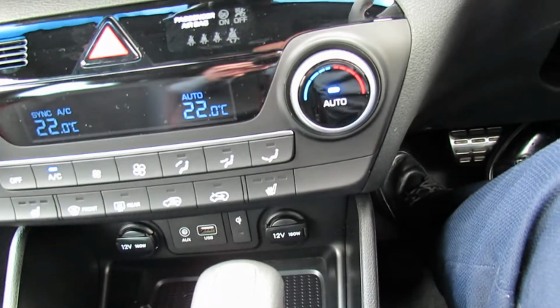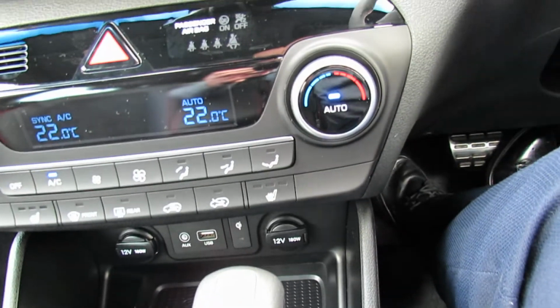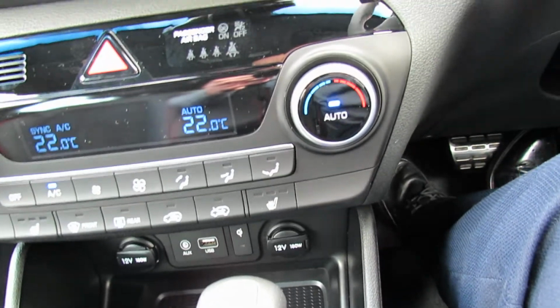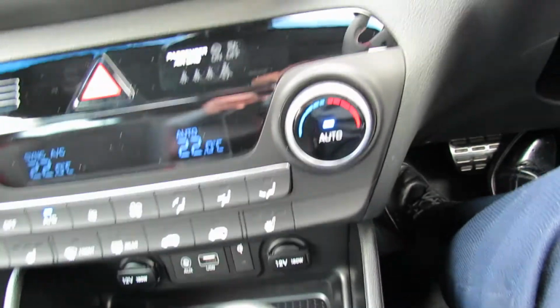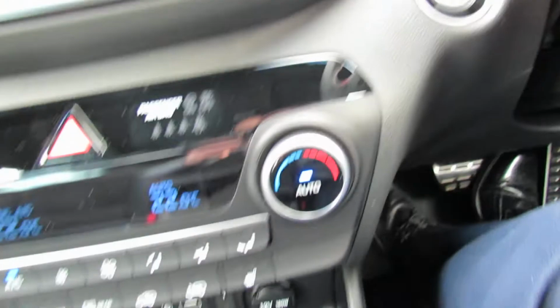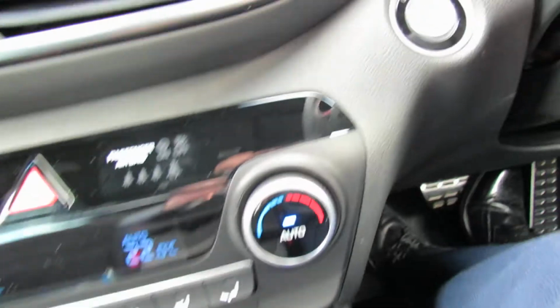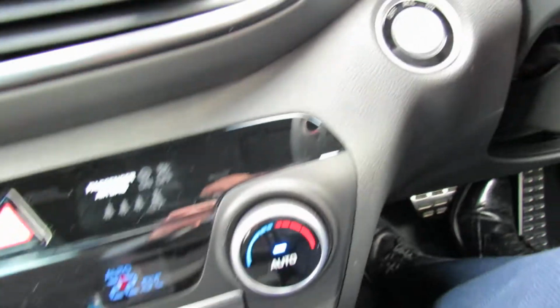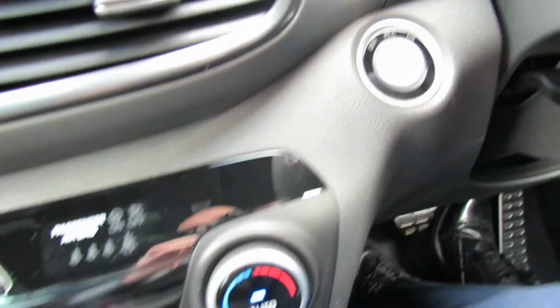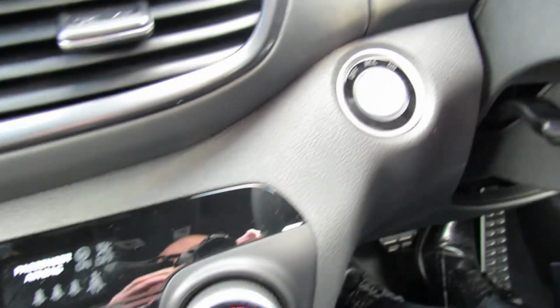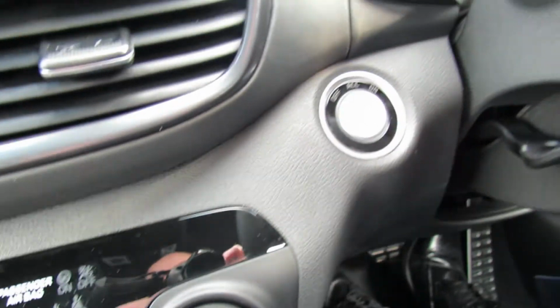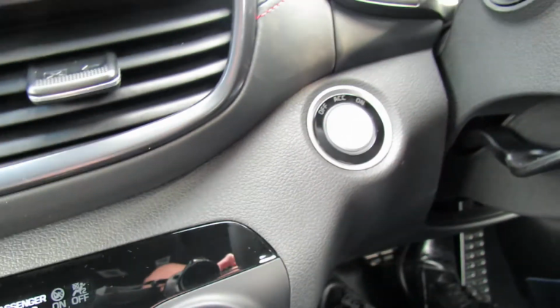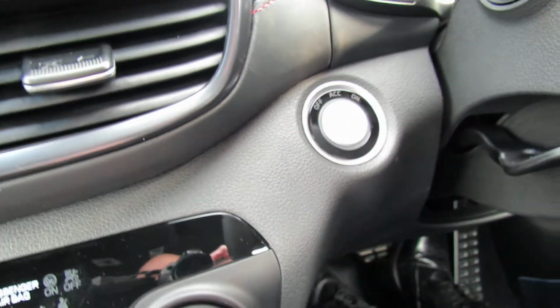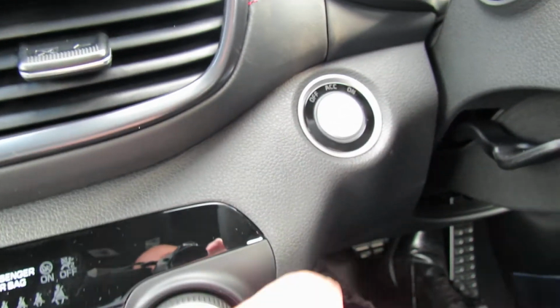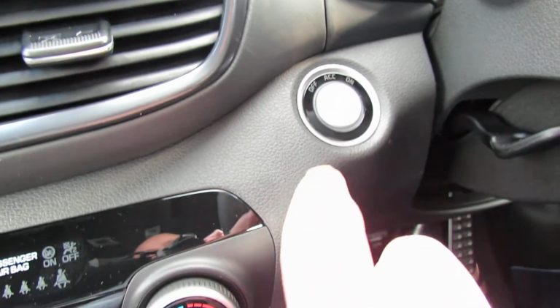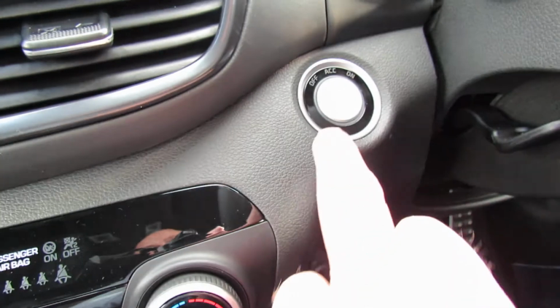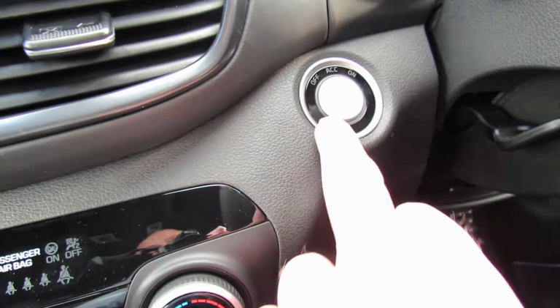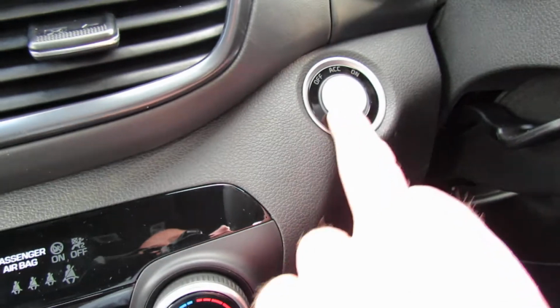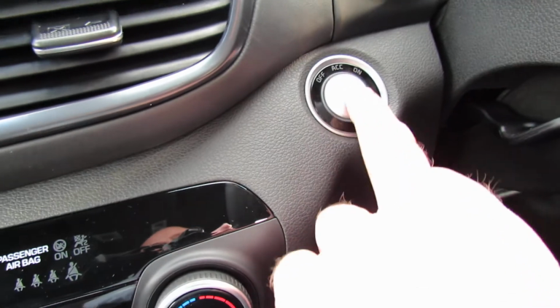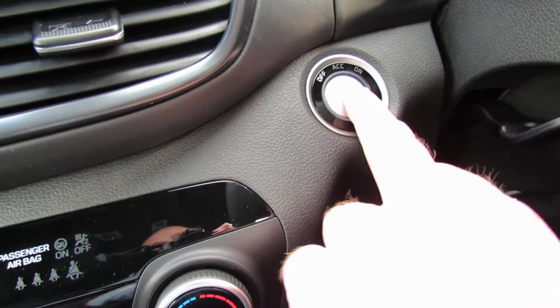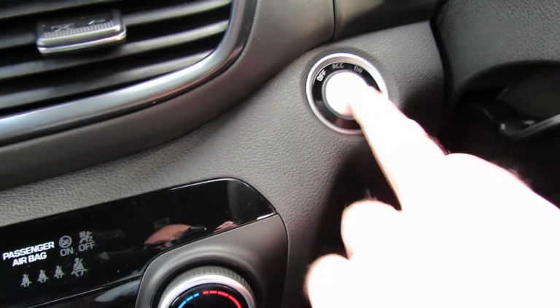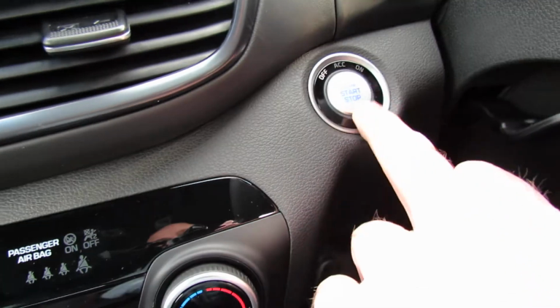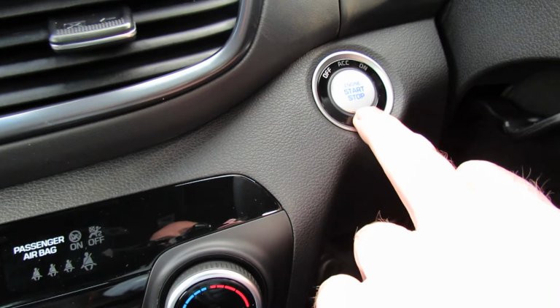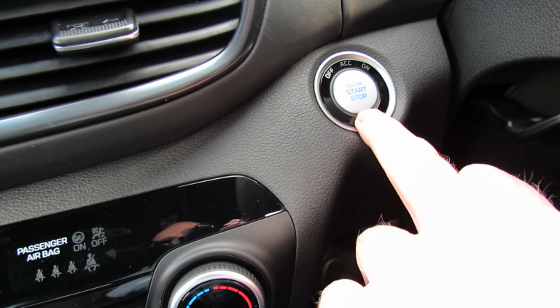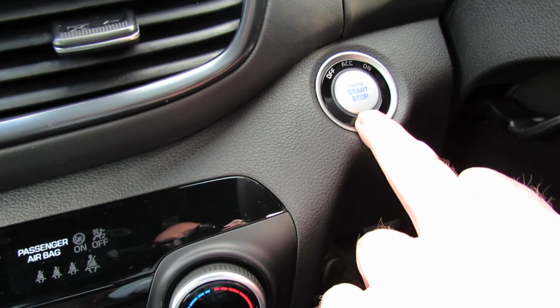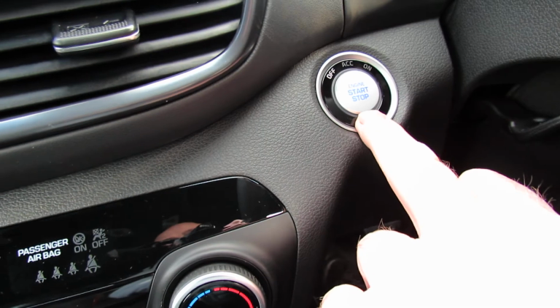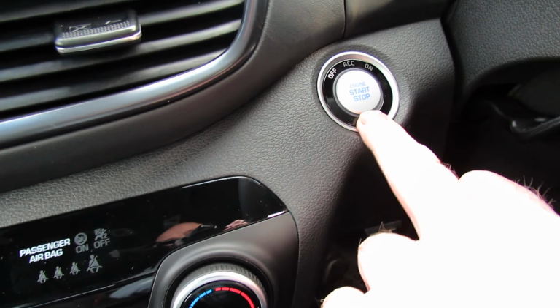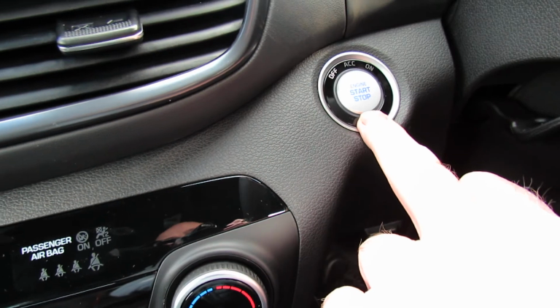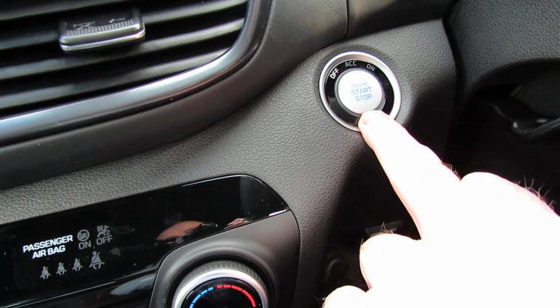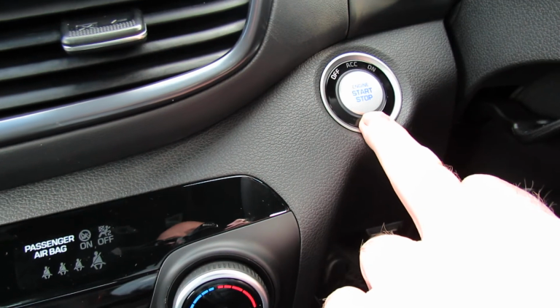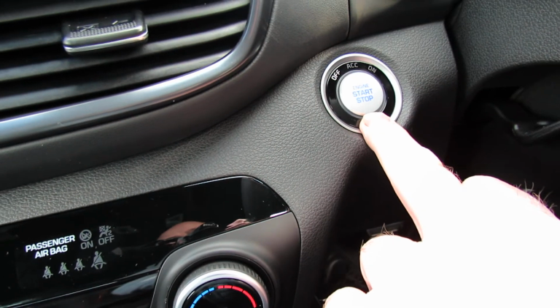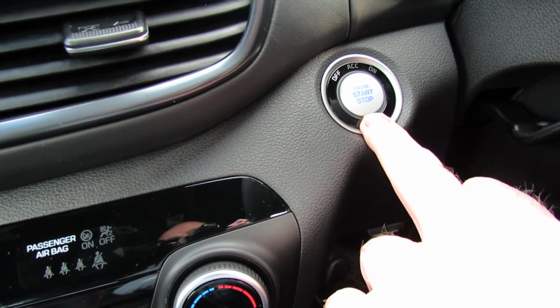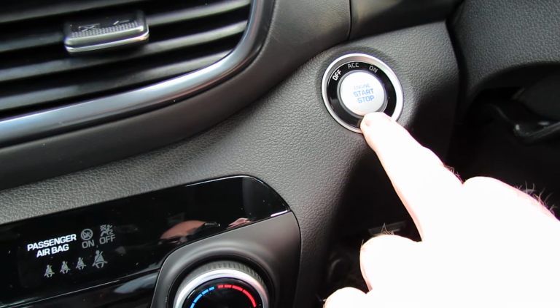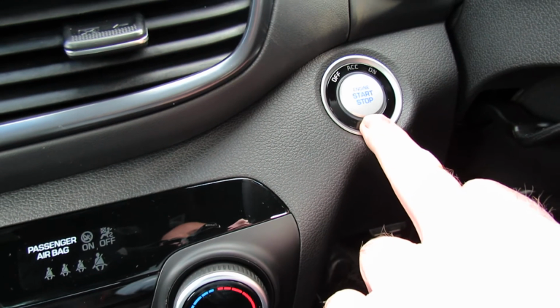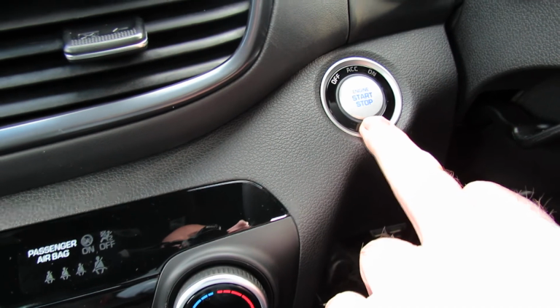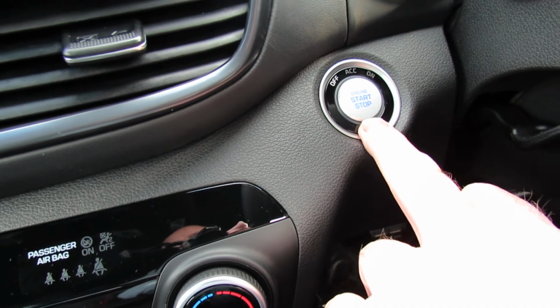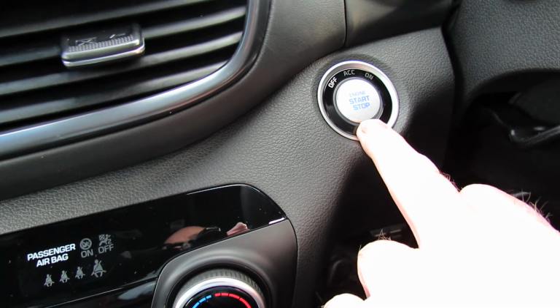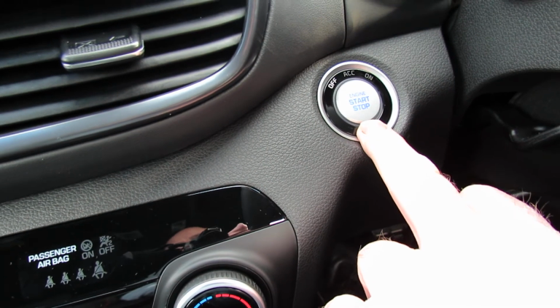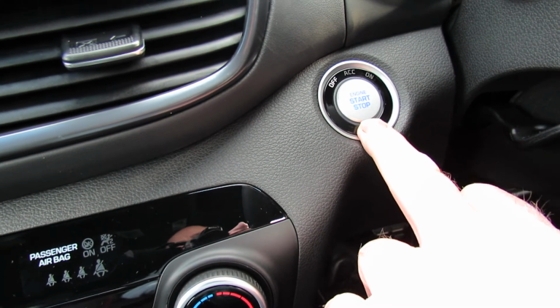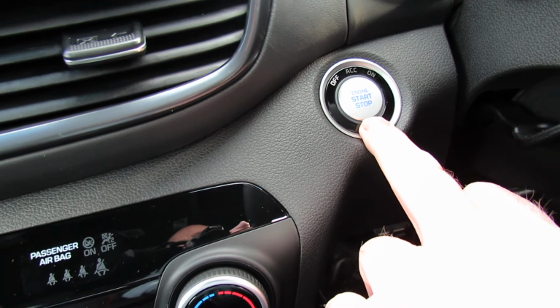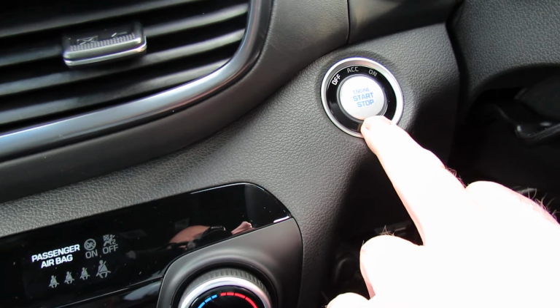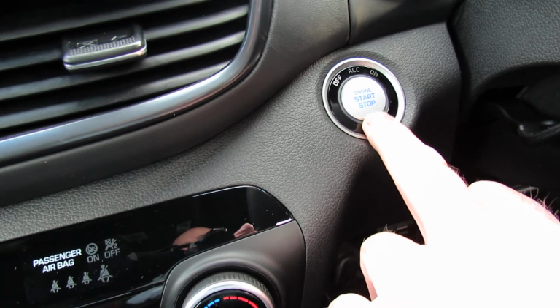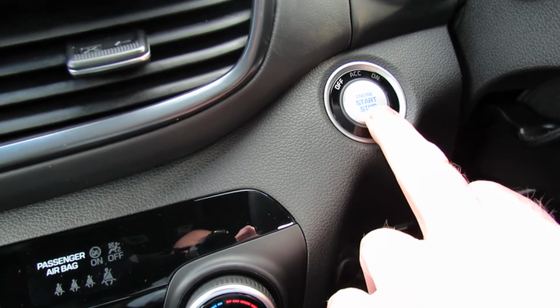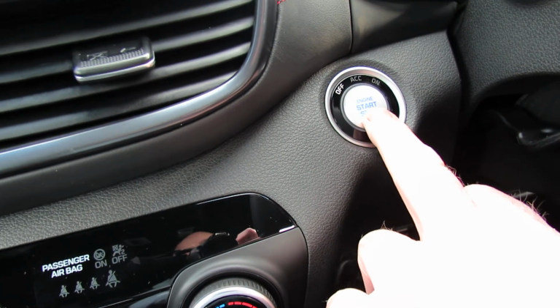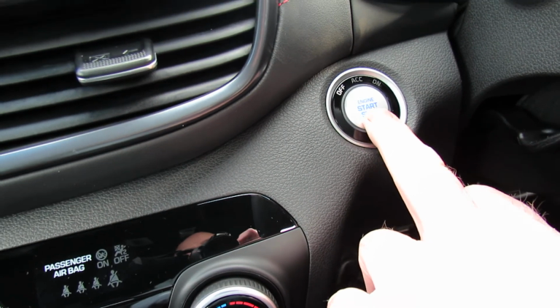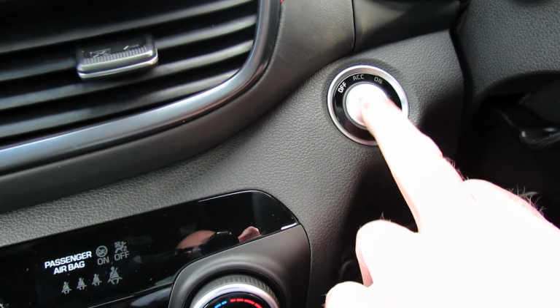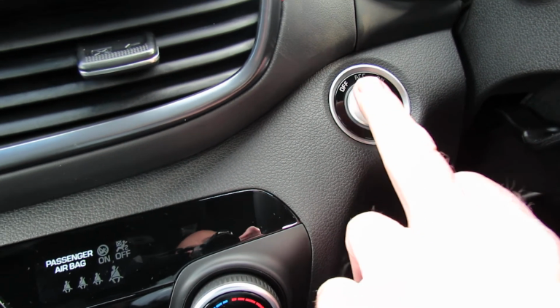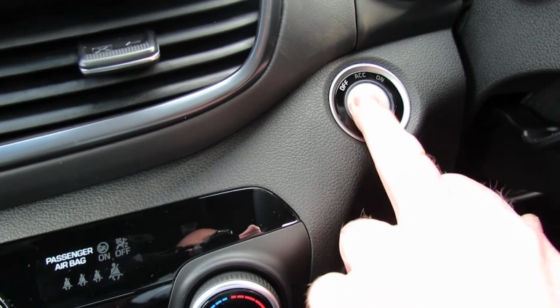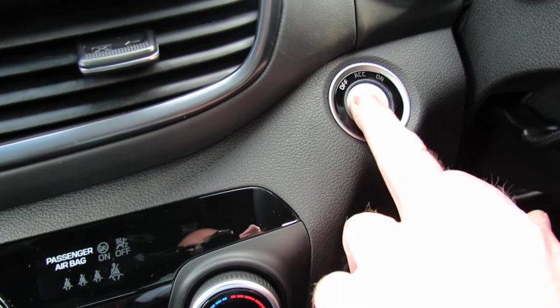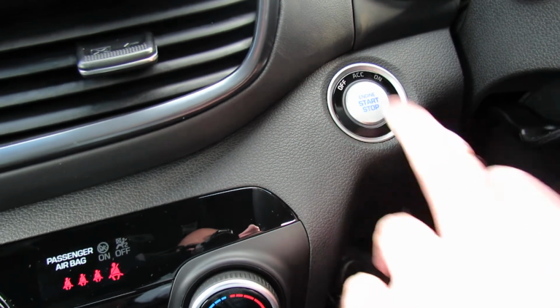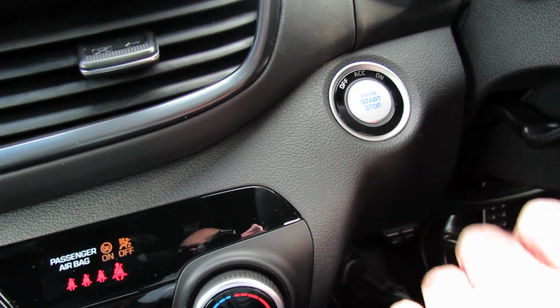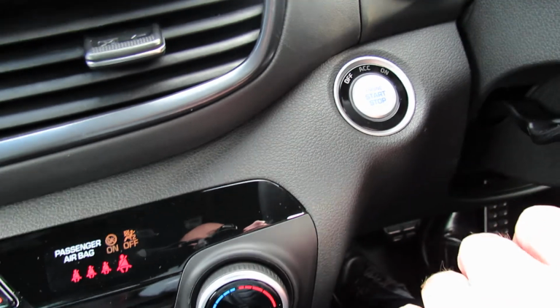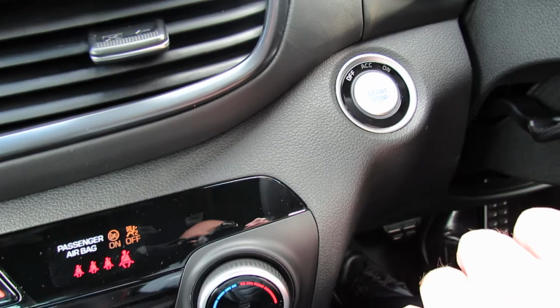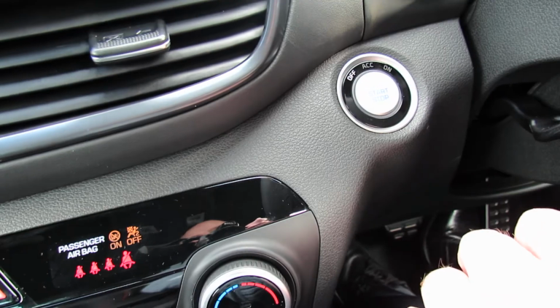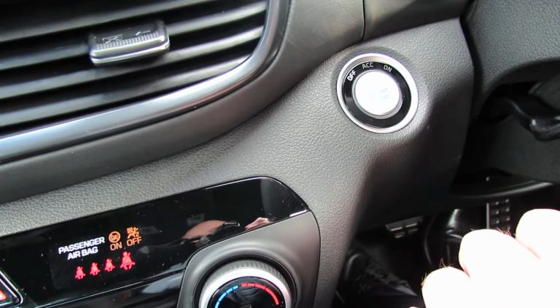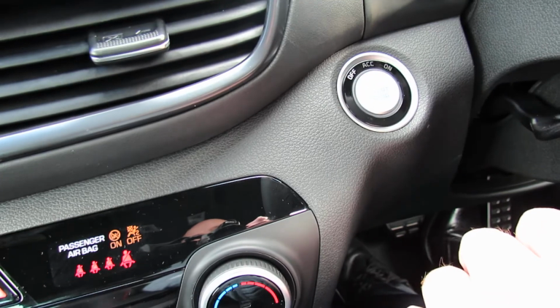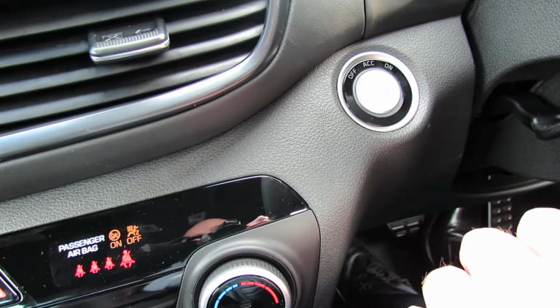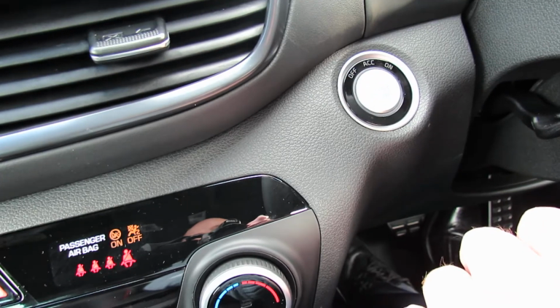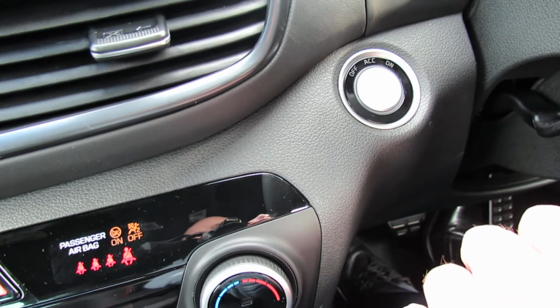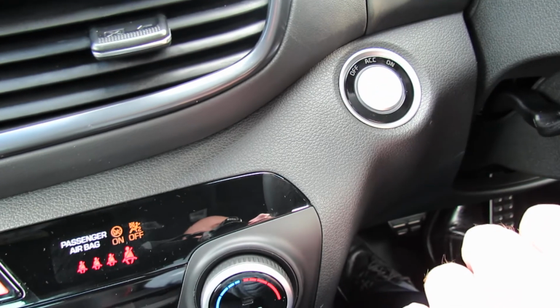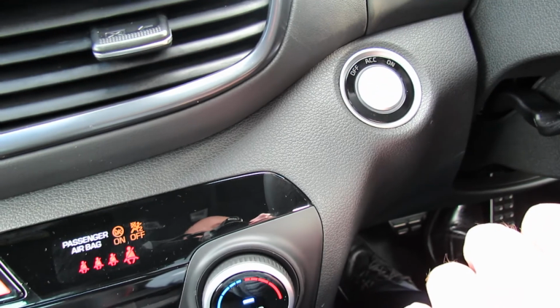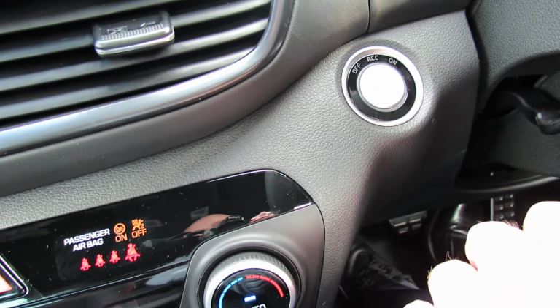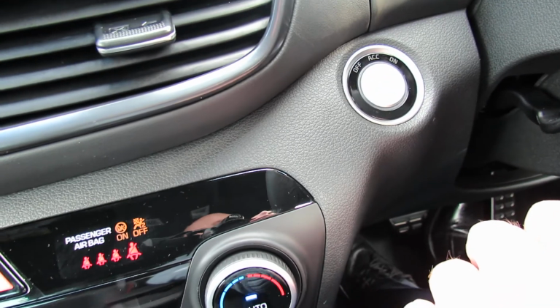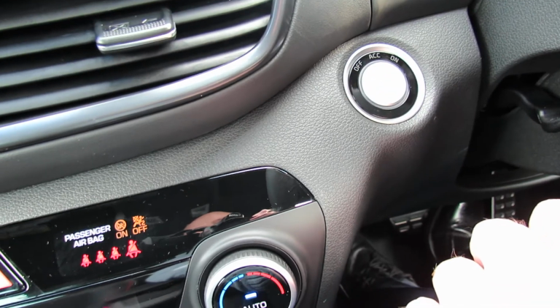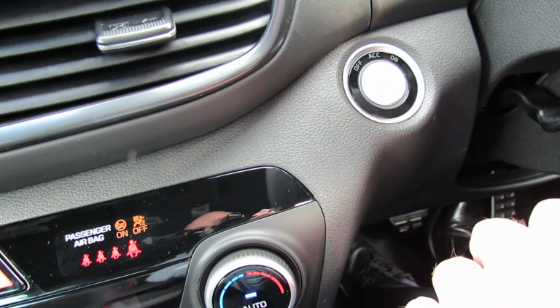The start/stop button for the car is this one just here. So it's foot on brake, then just press that button there.